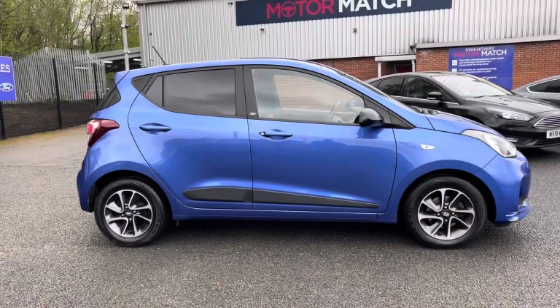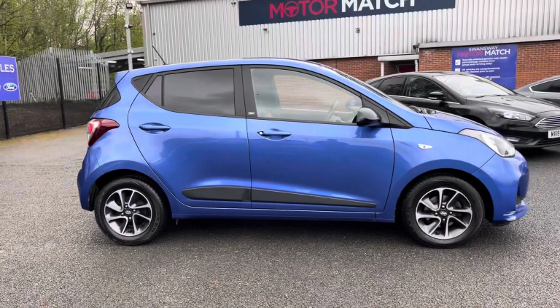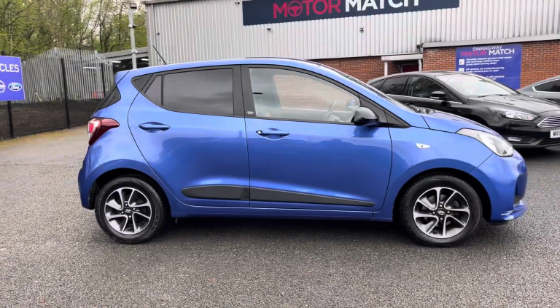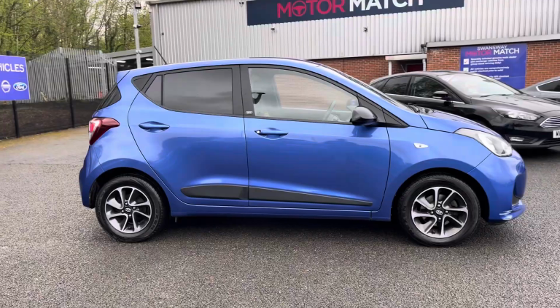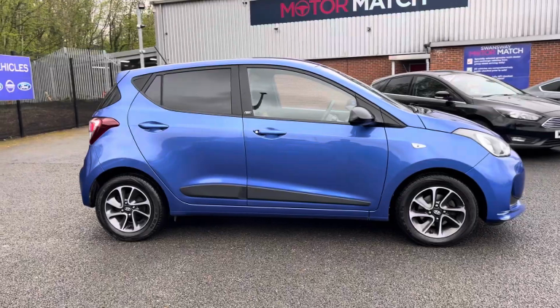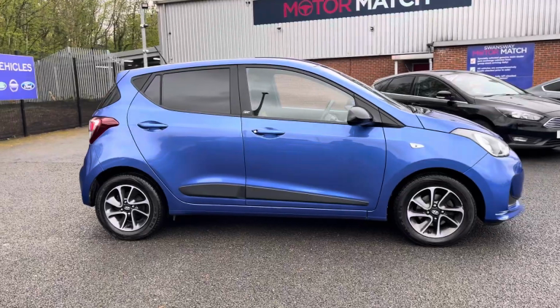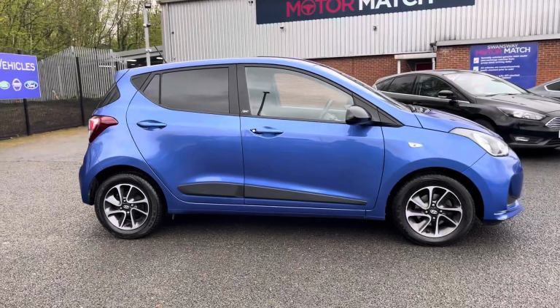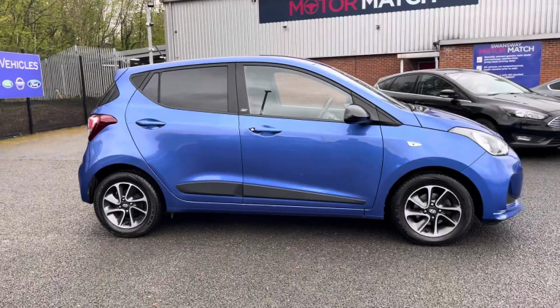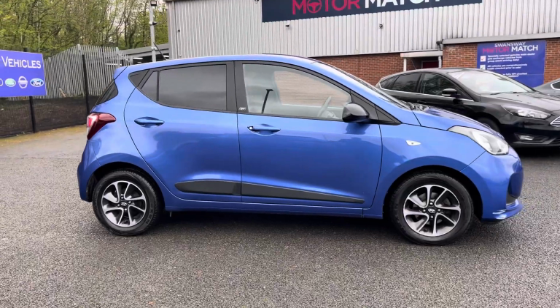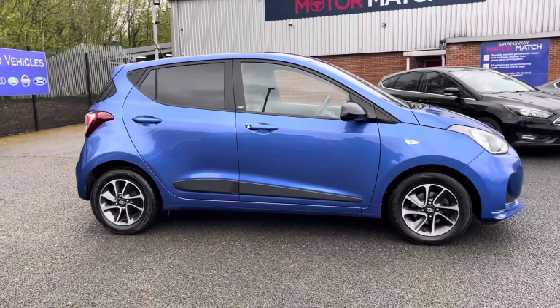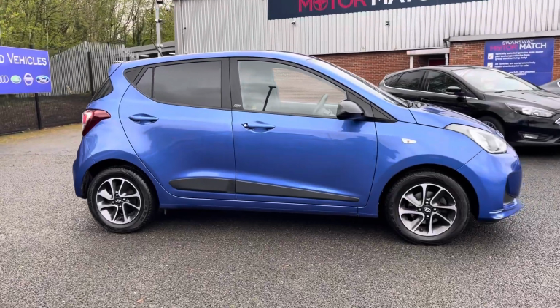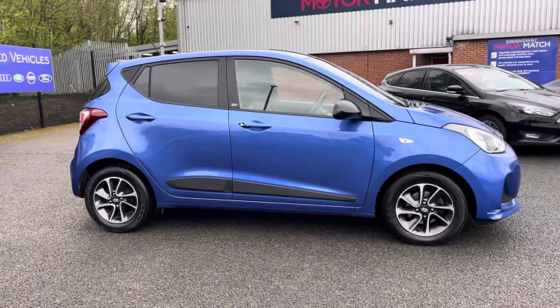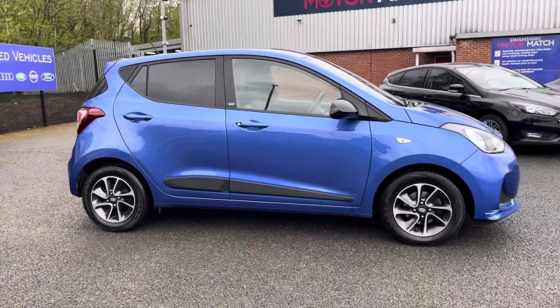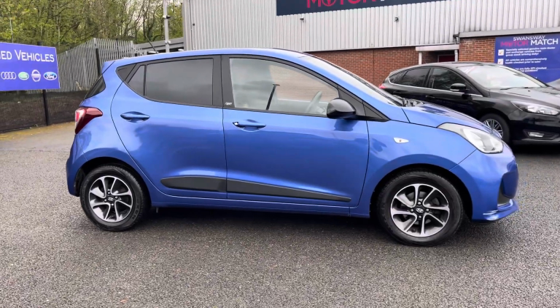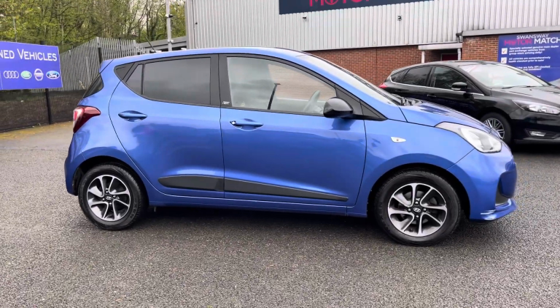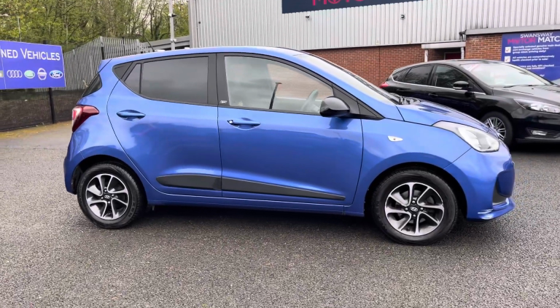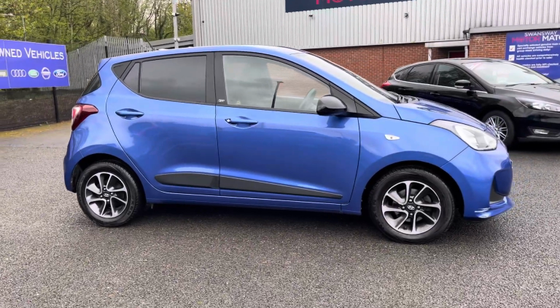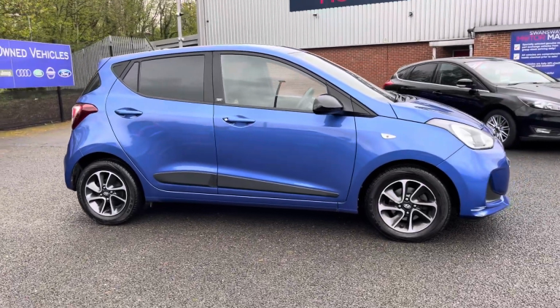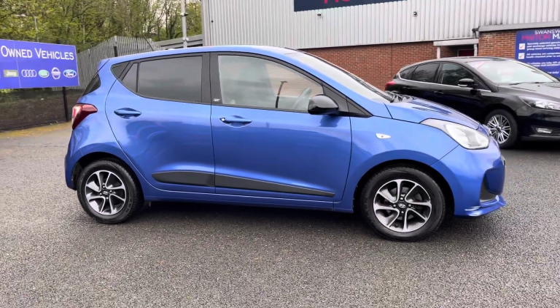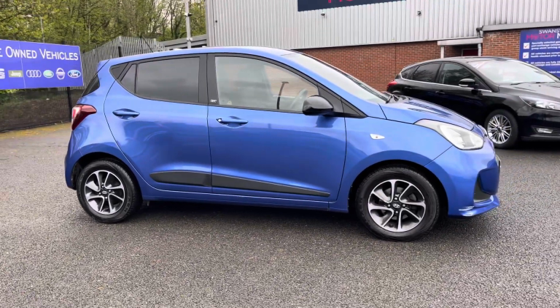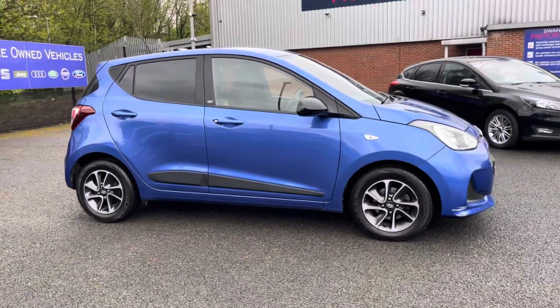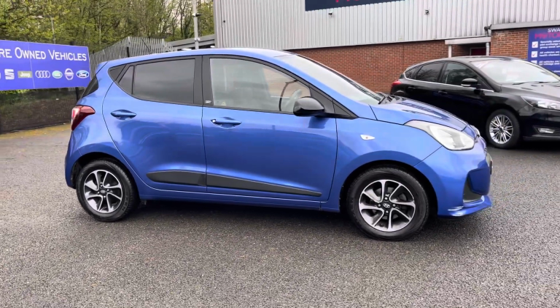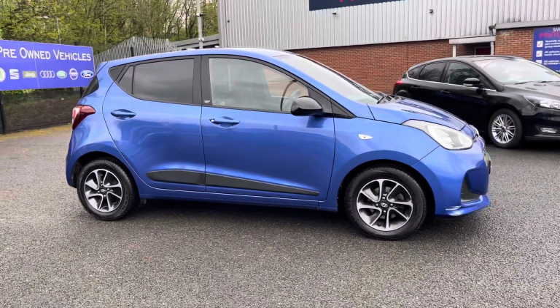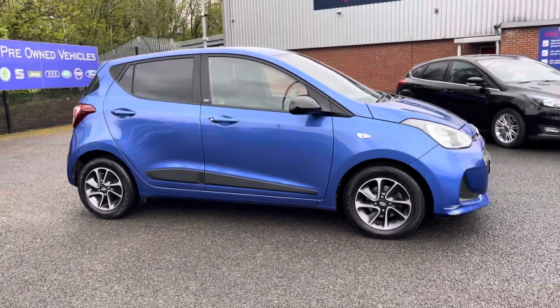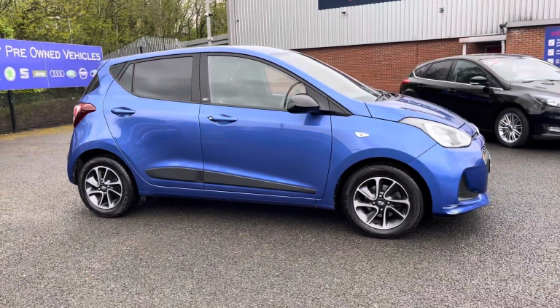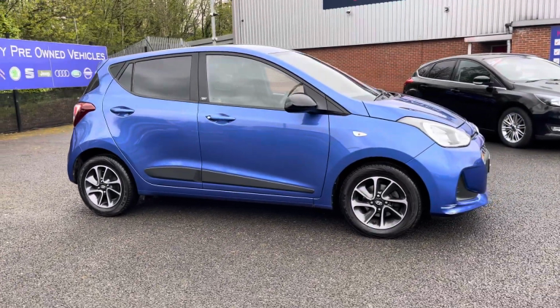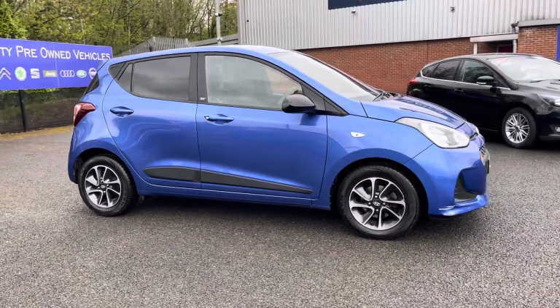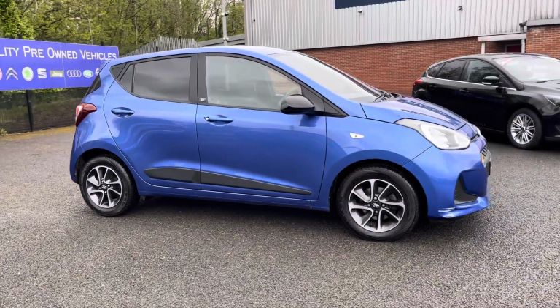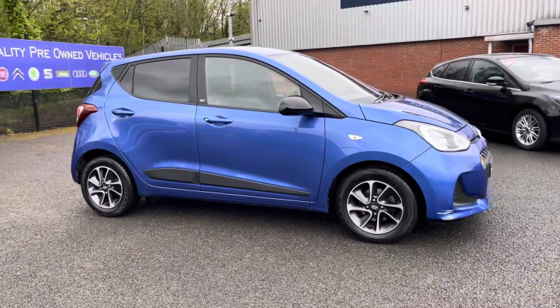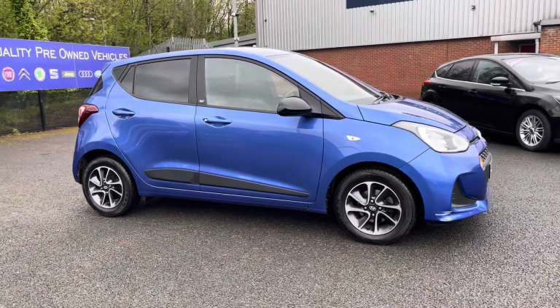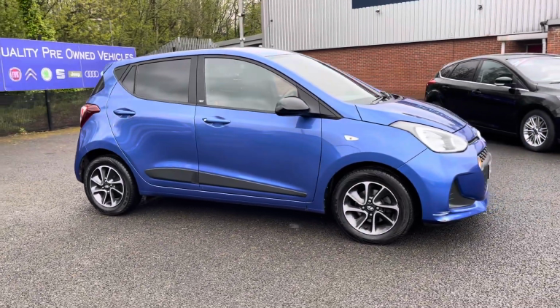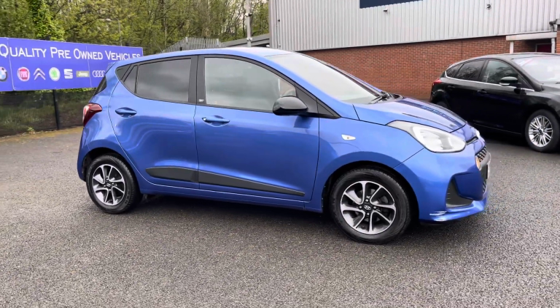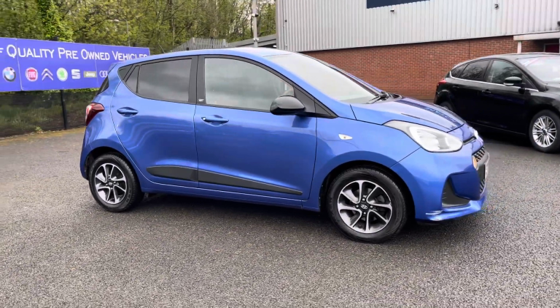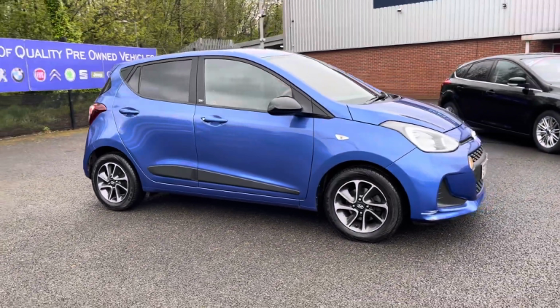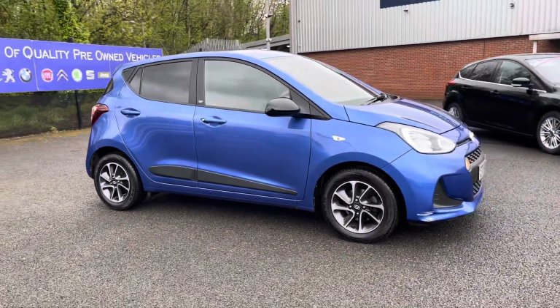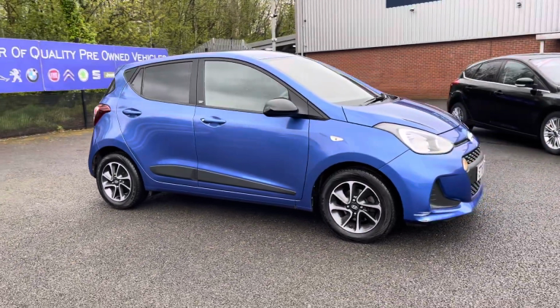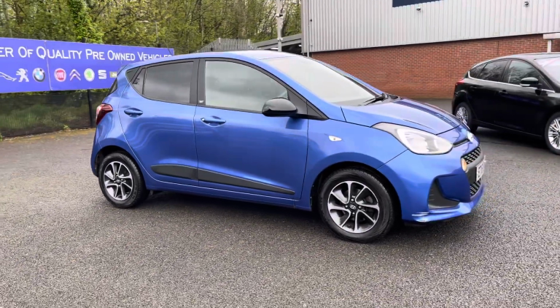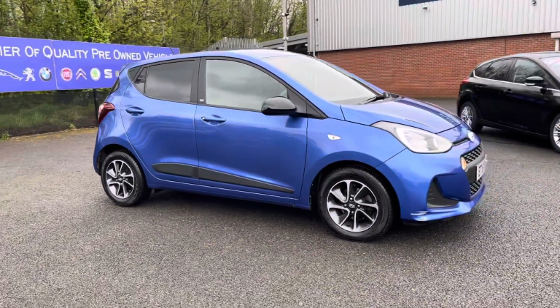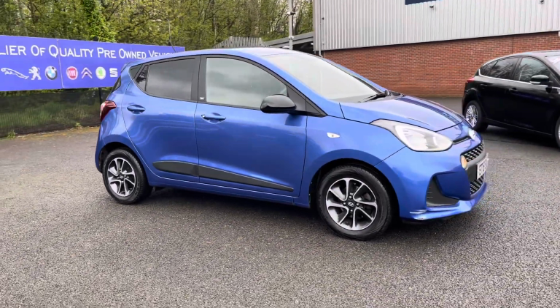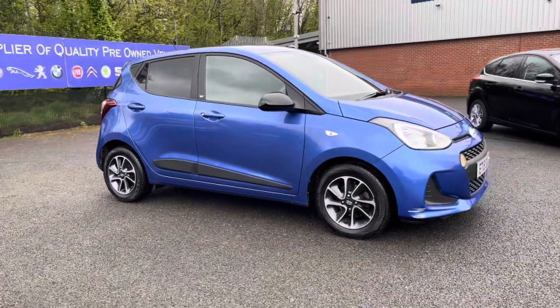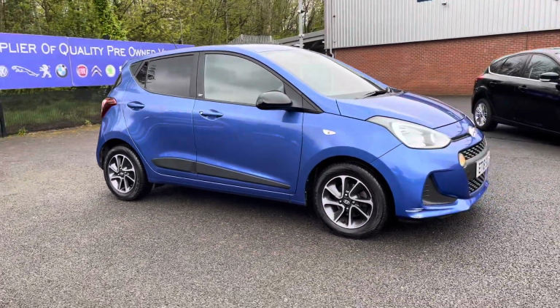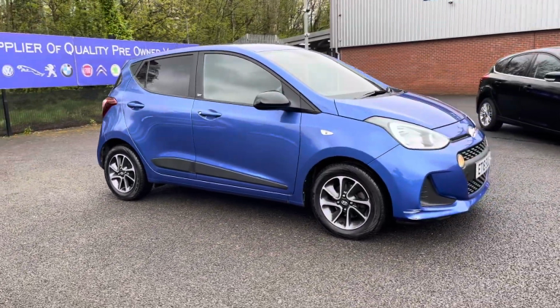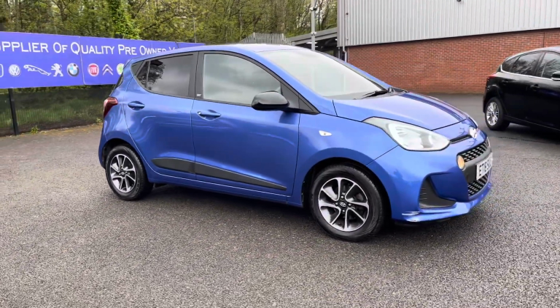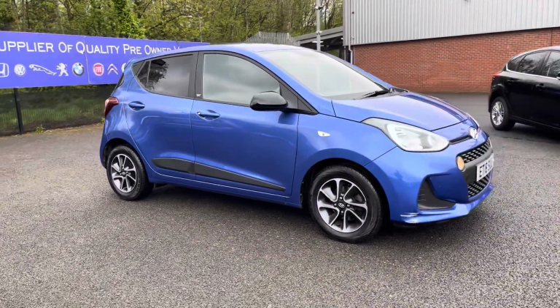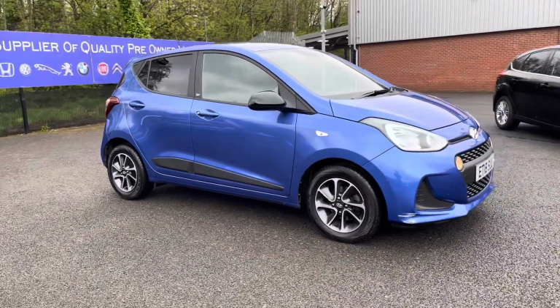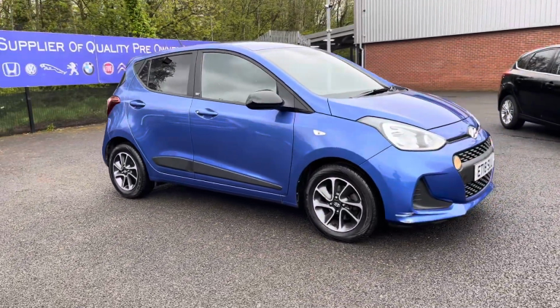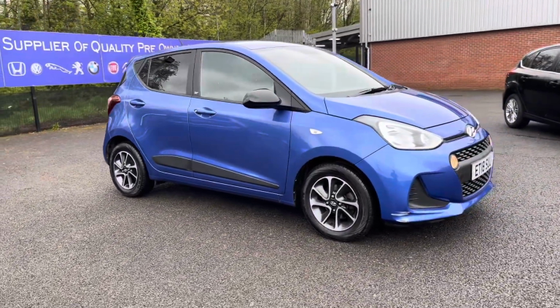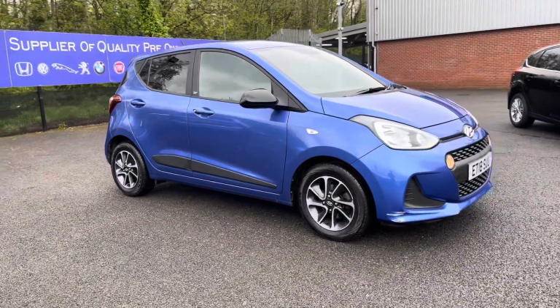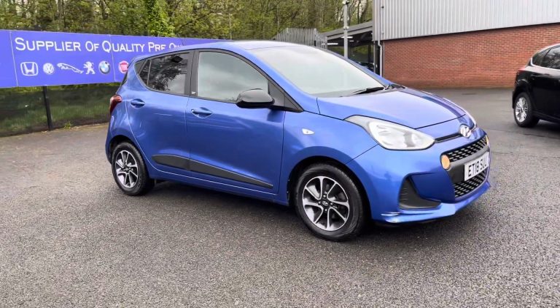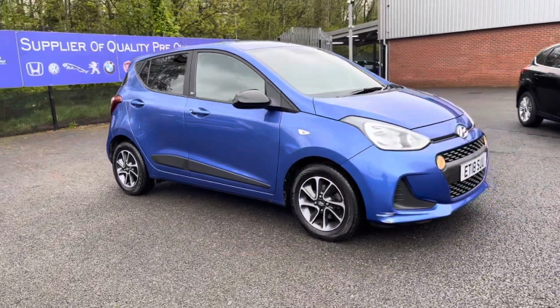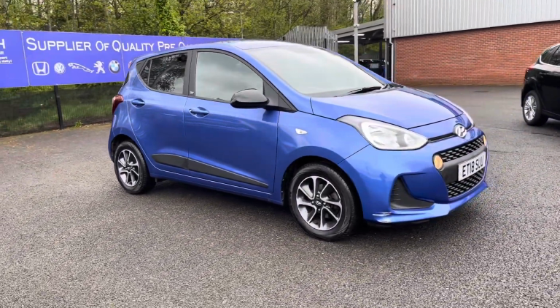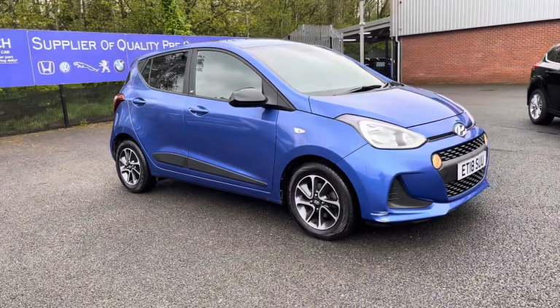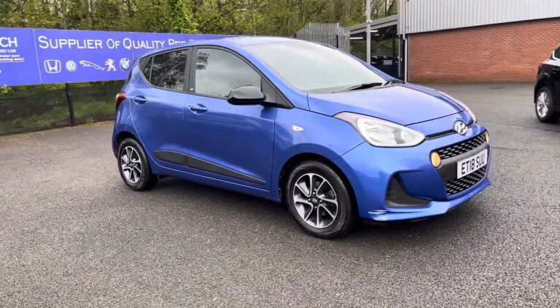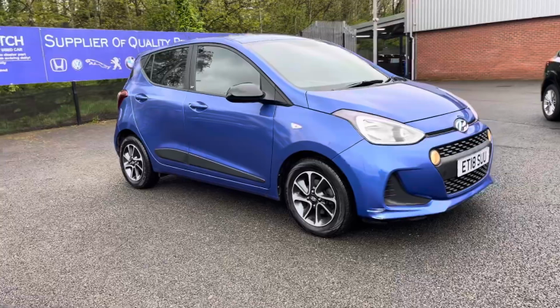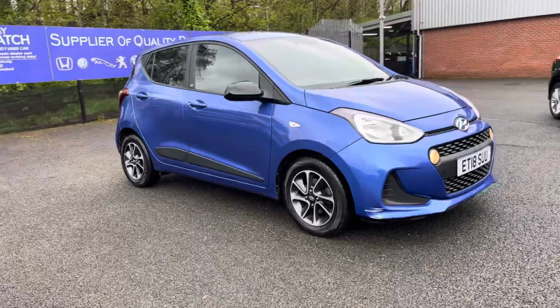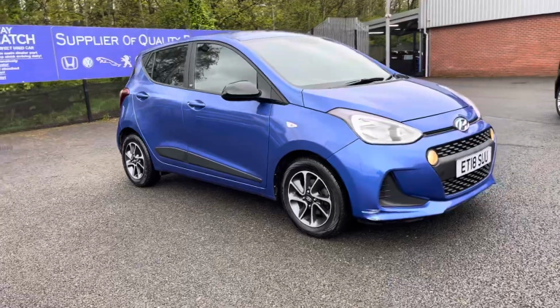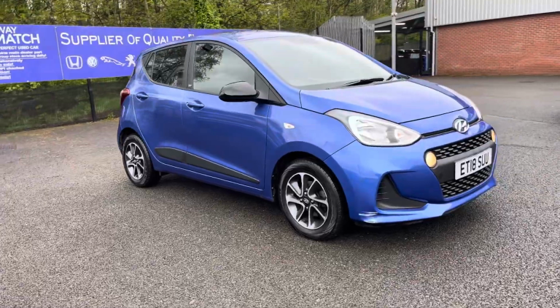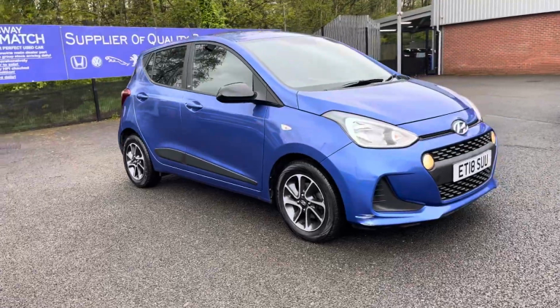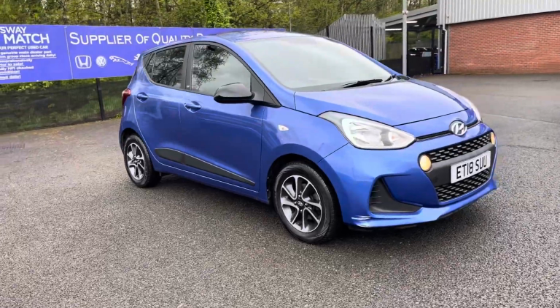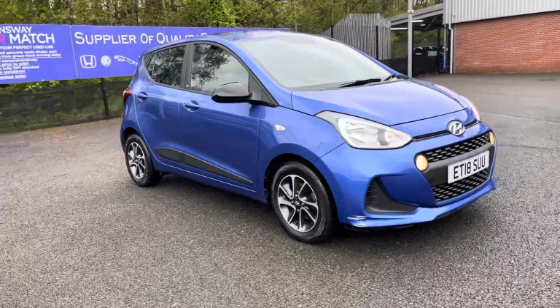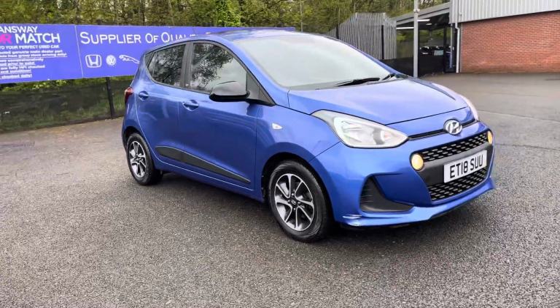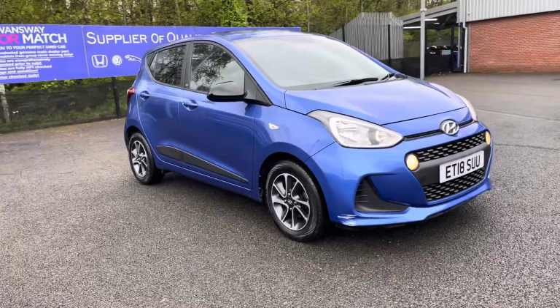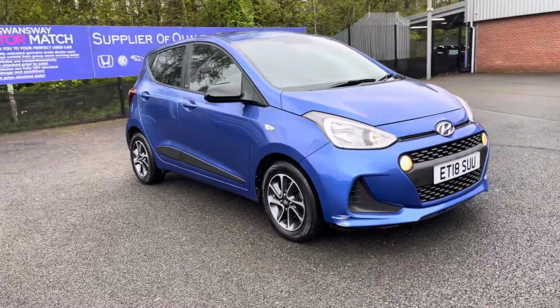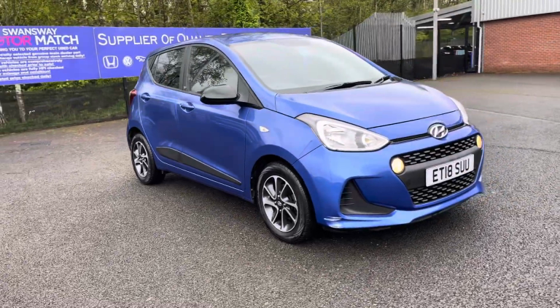For more information on this vehicle or to book a test drive, feel free to call on 01204 828 804.